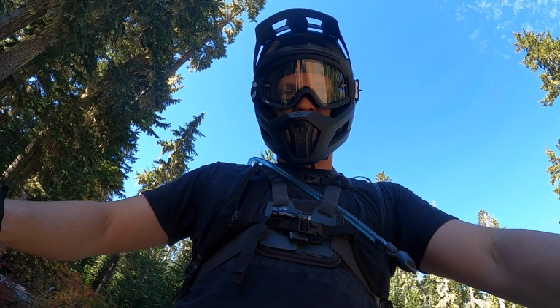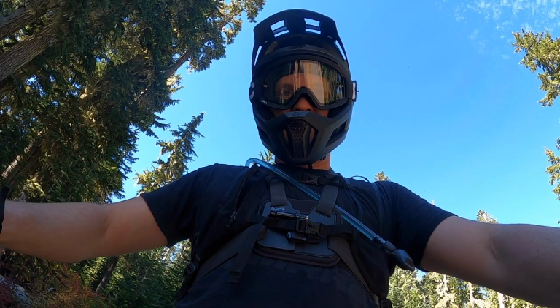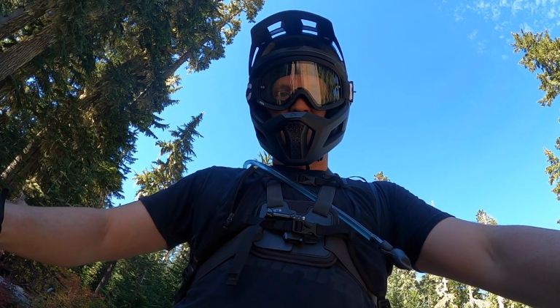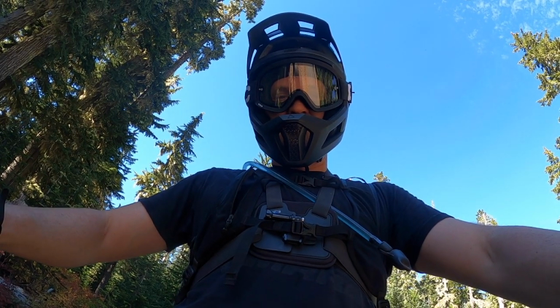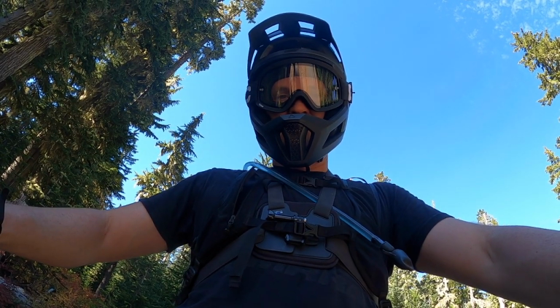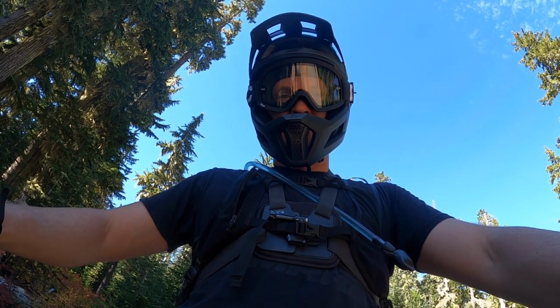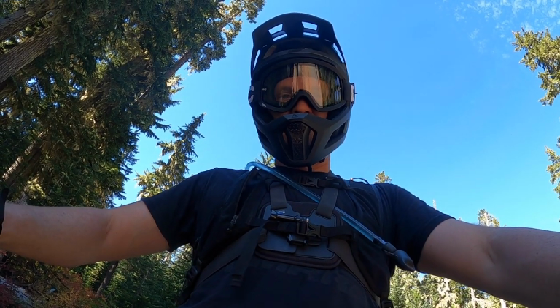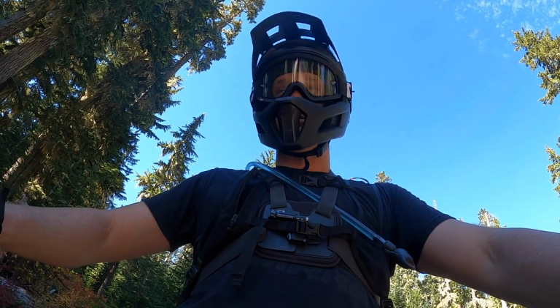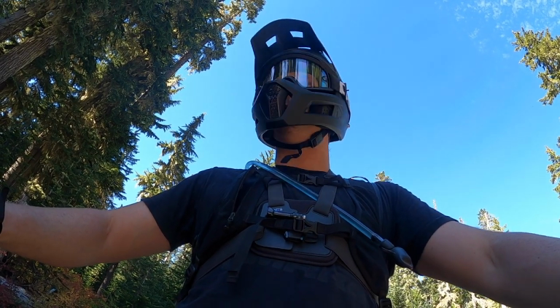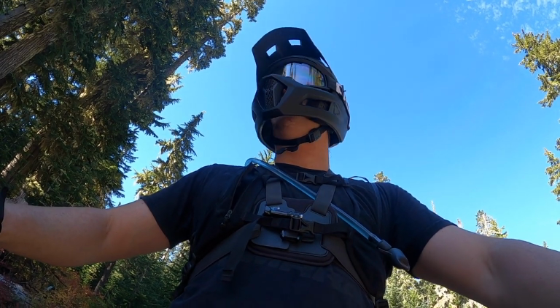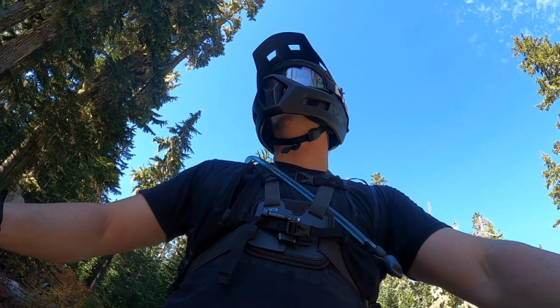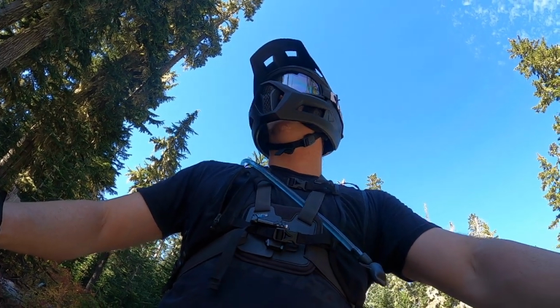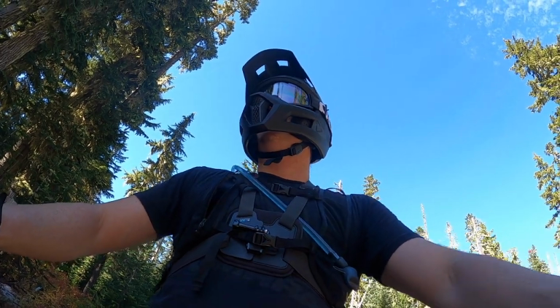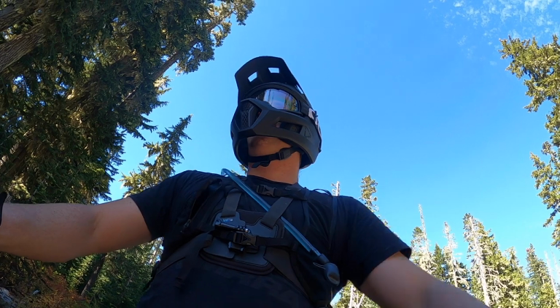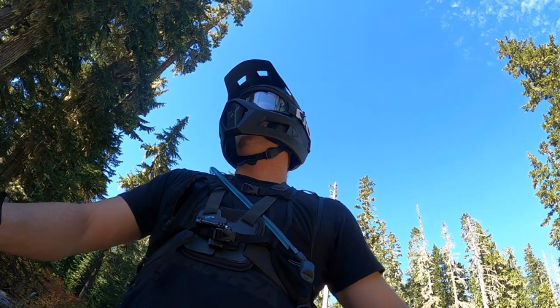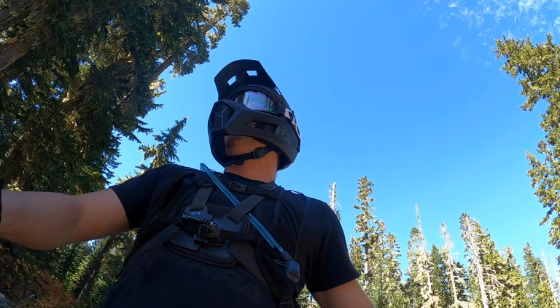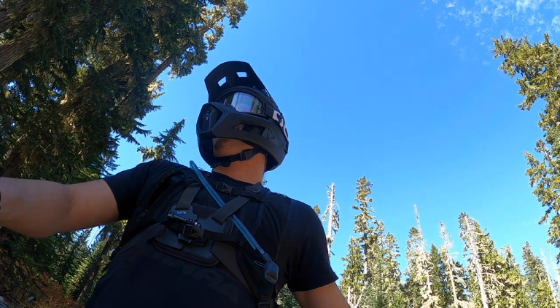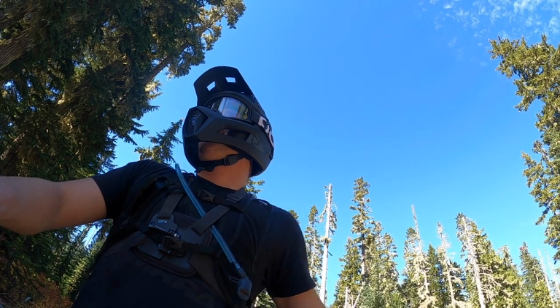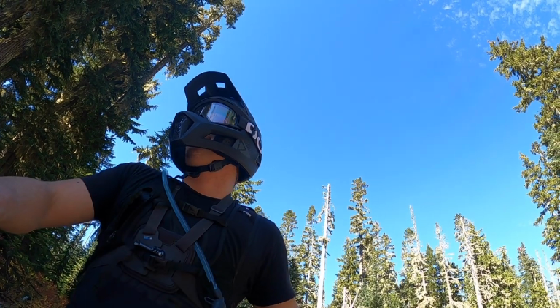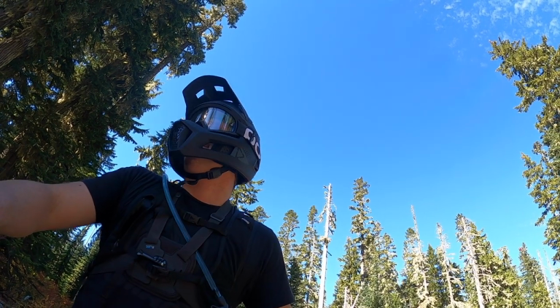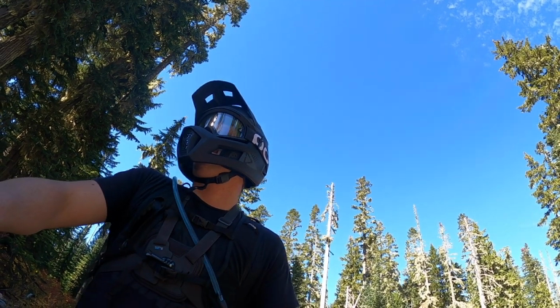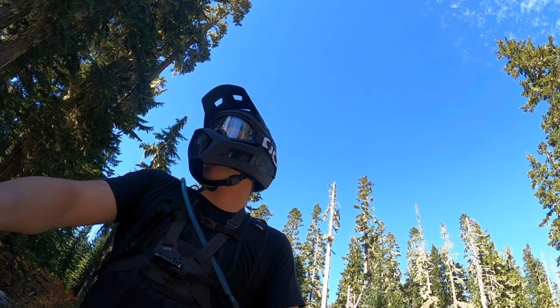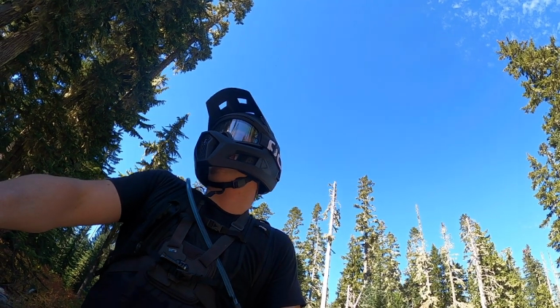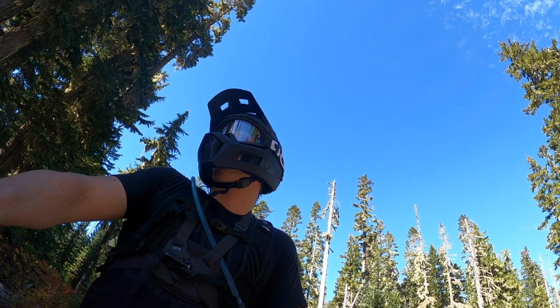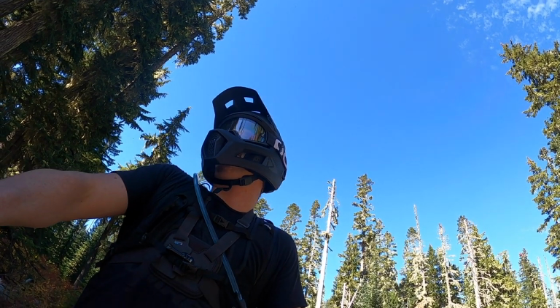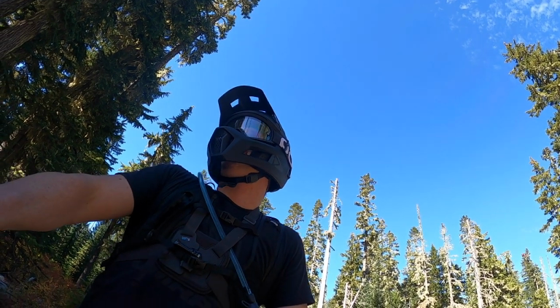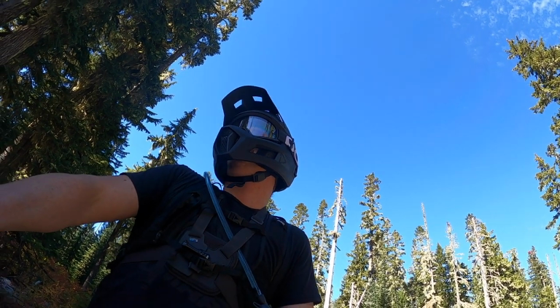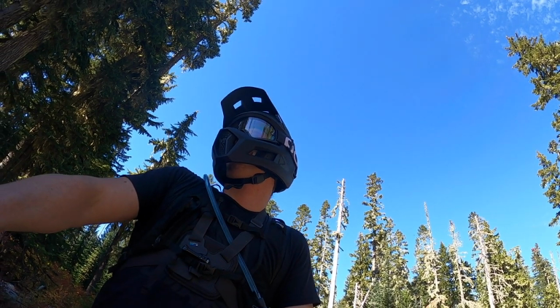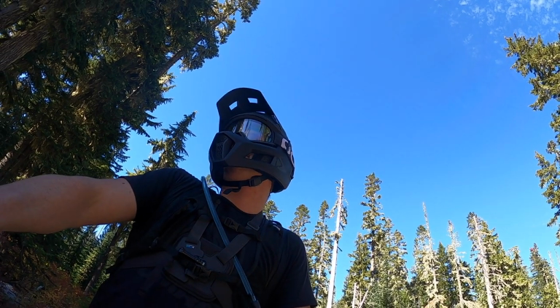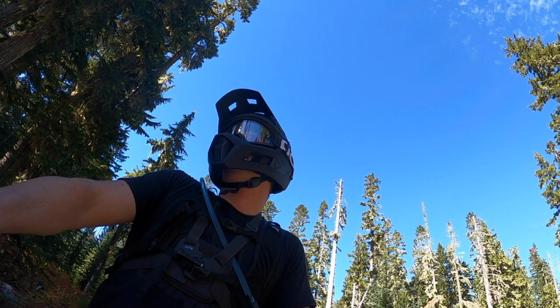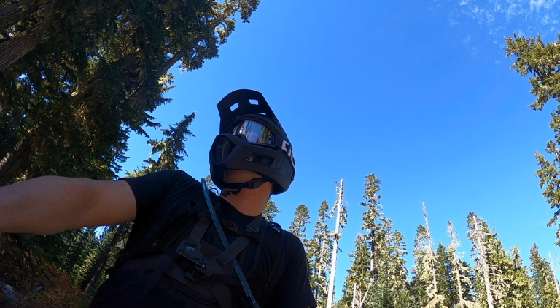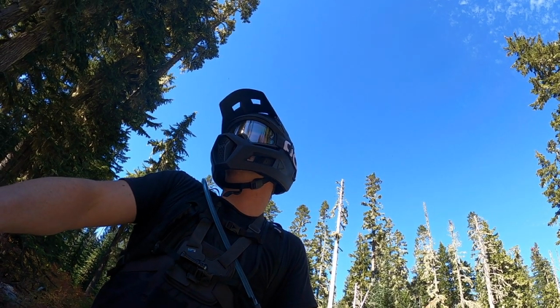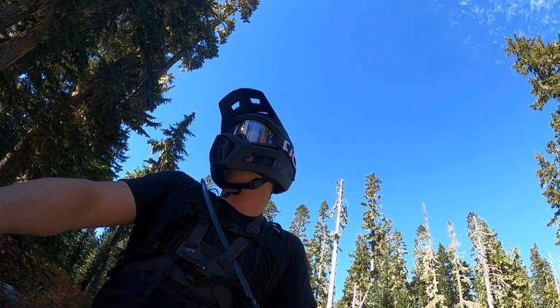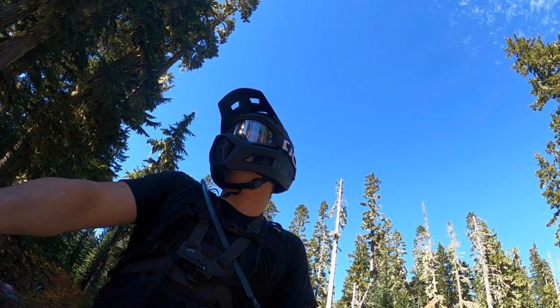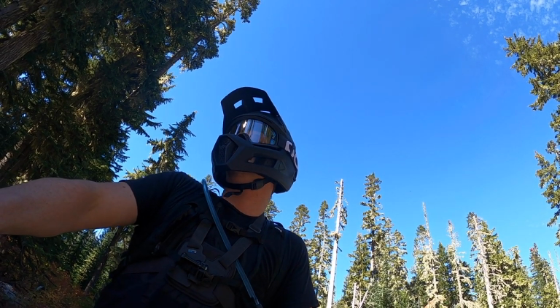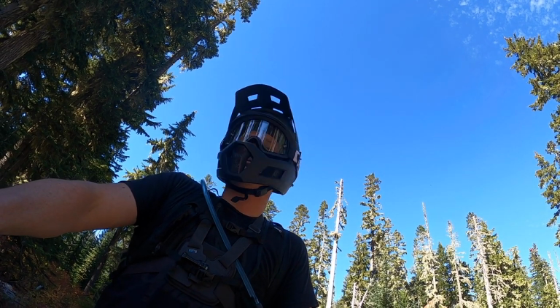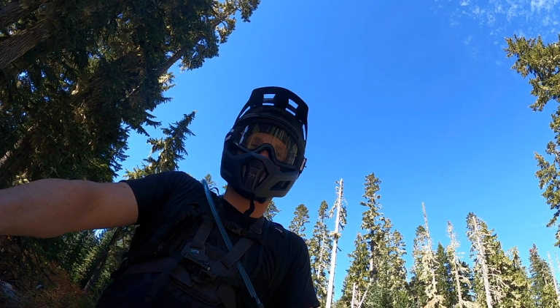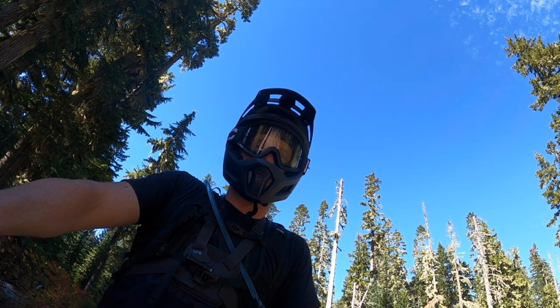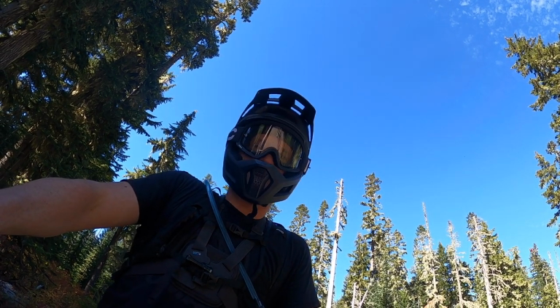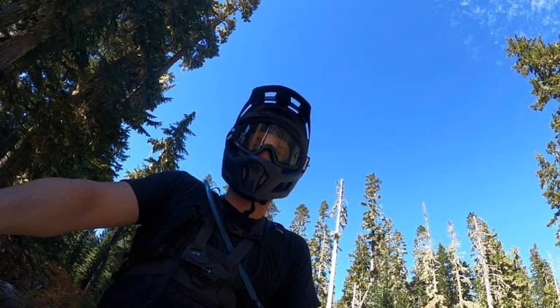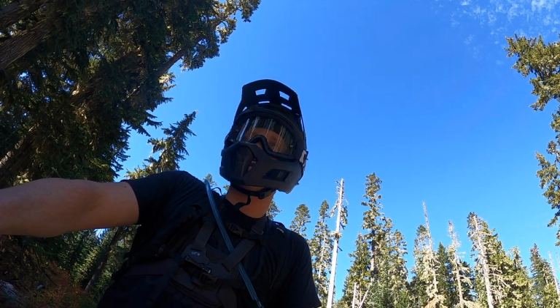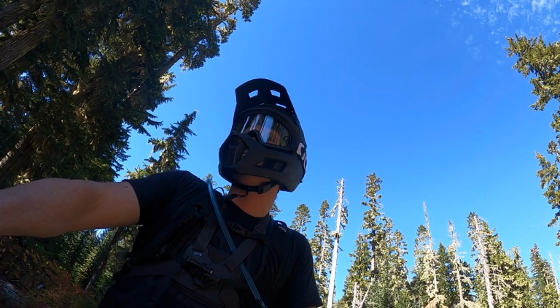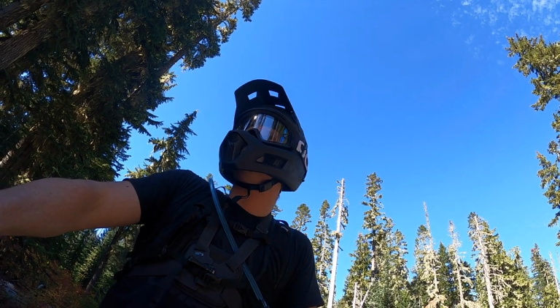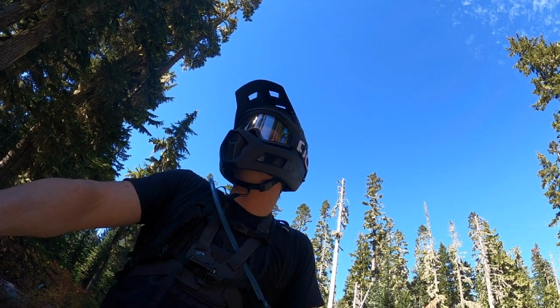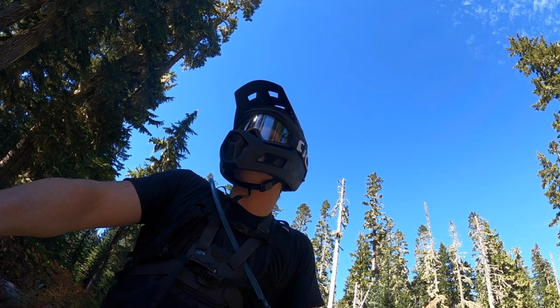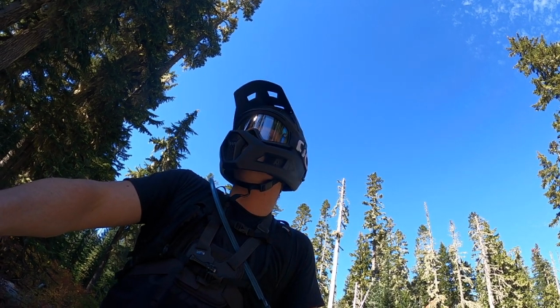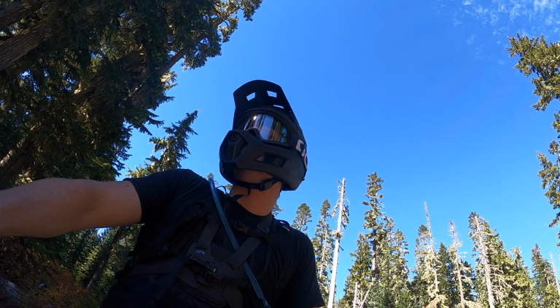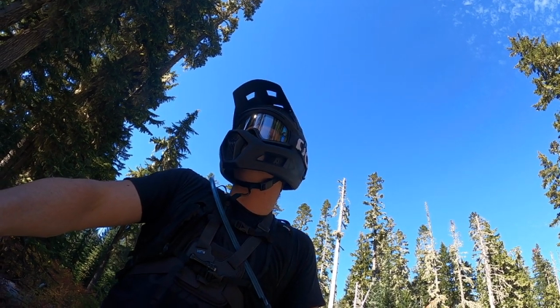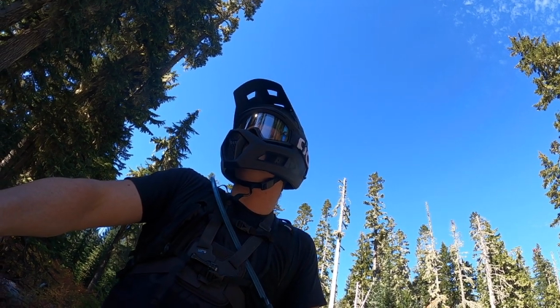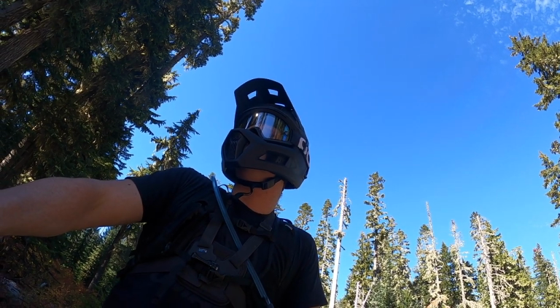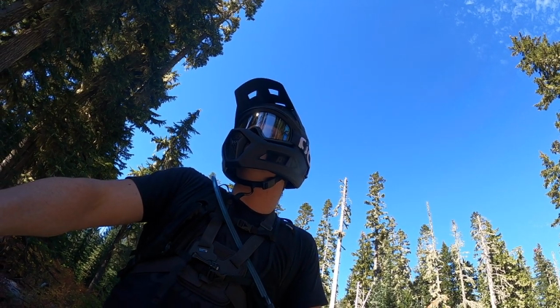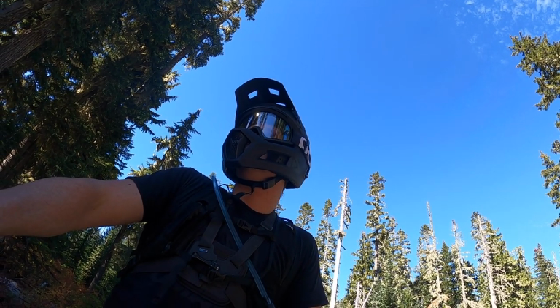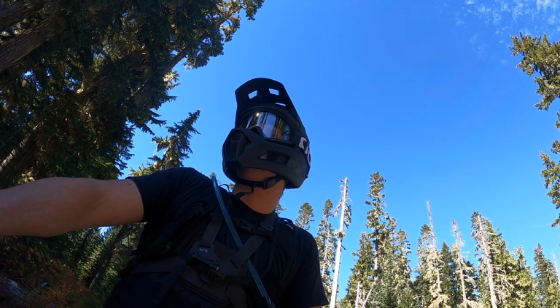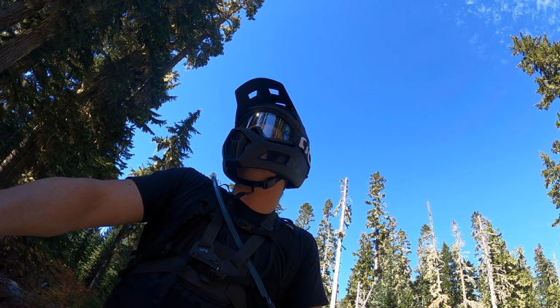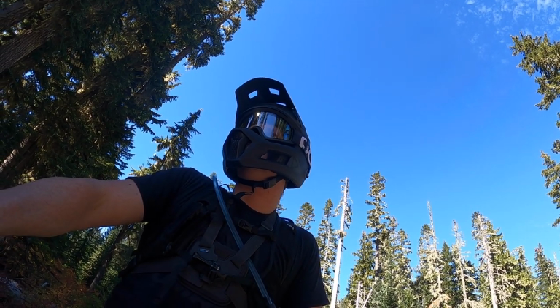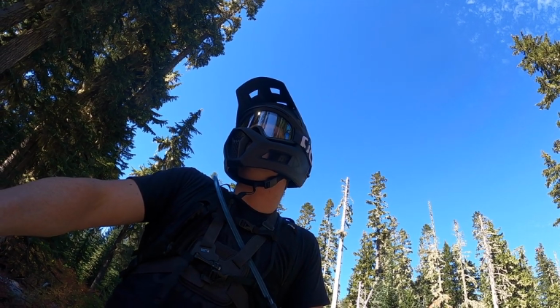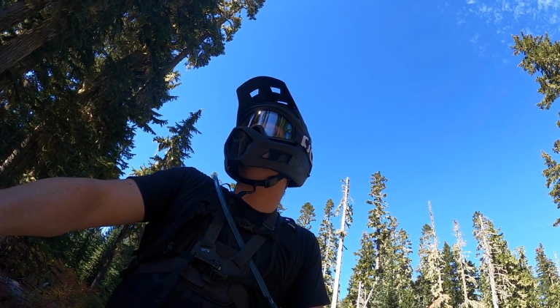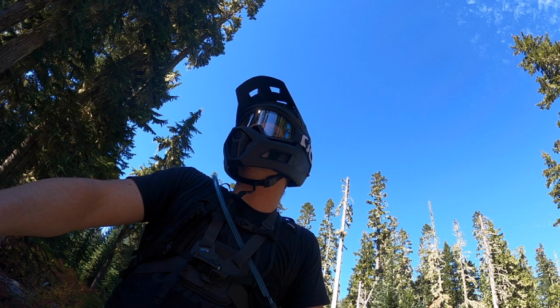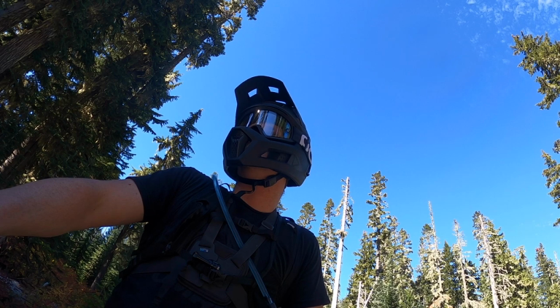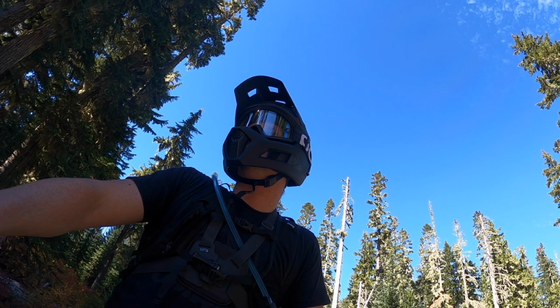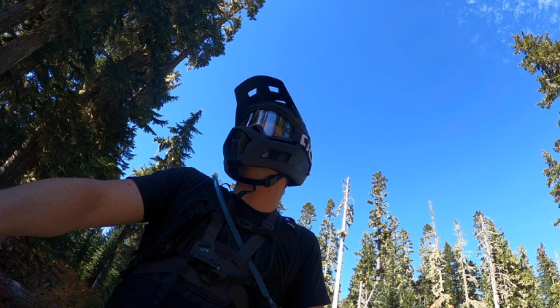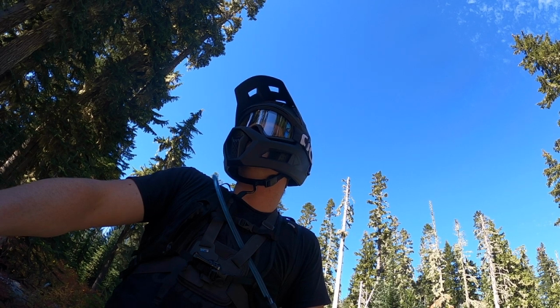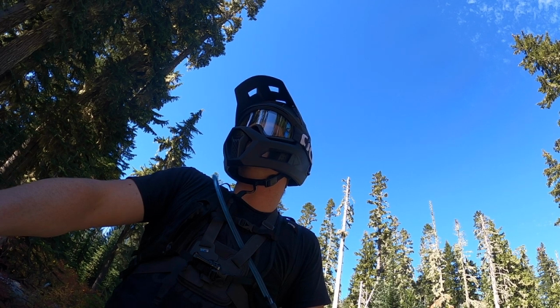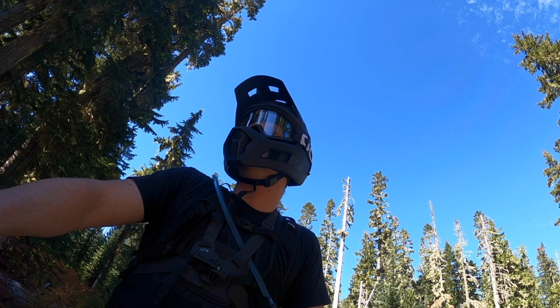Starting off with a good downhill run. As expected, this helmet did great at the bike park.